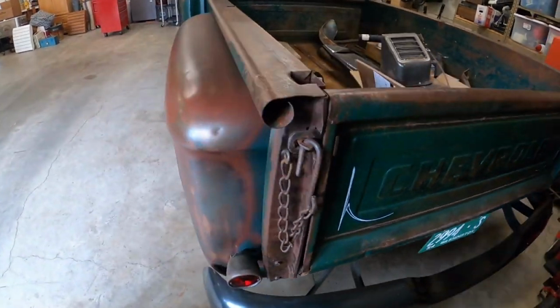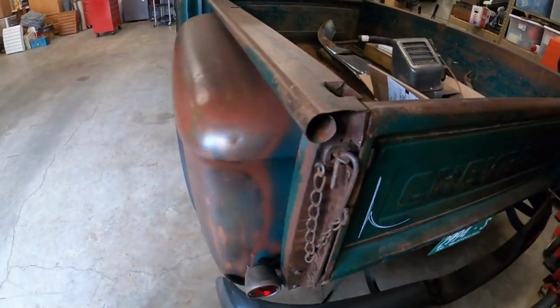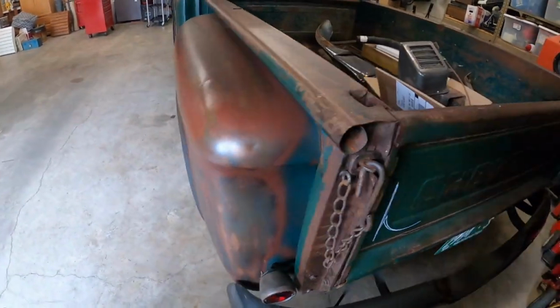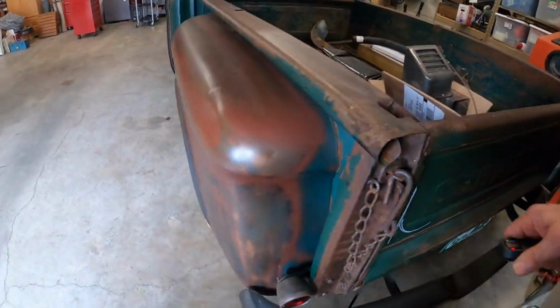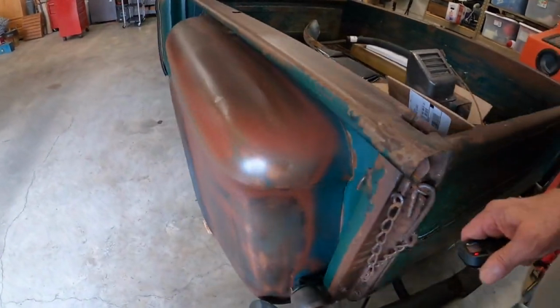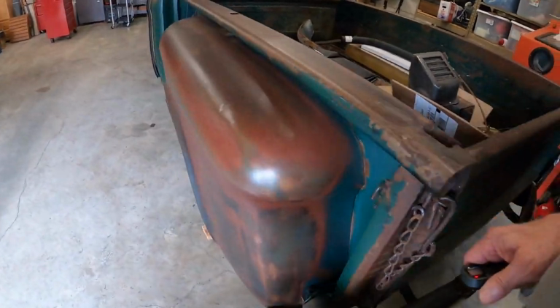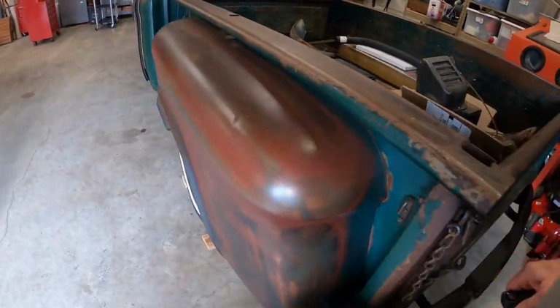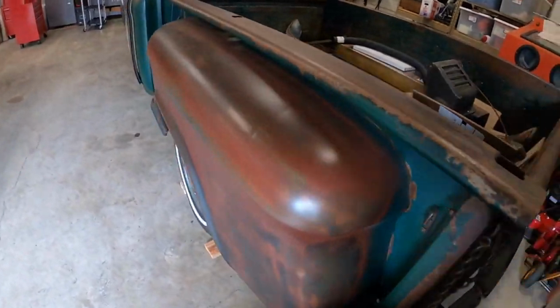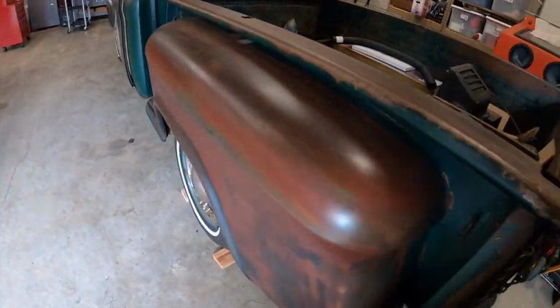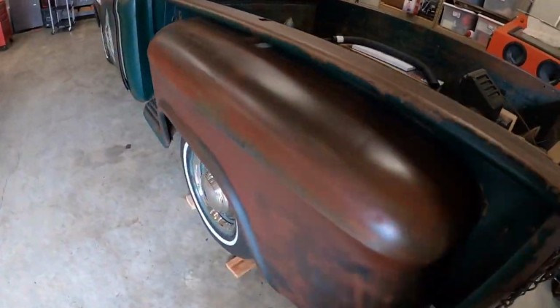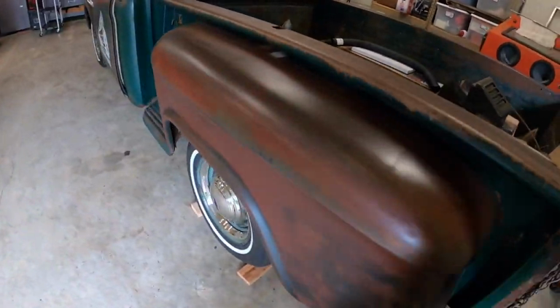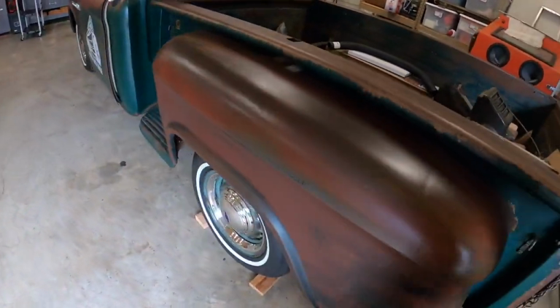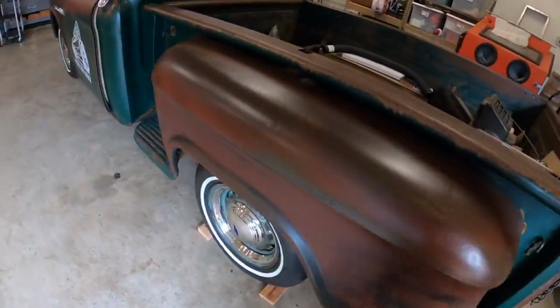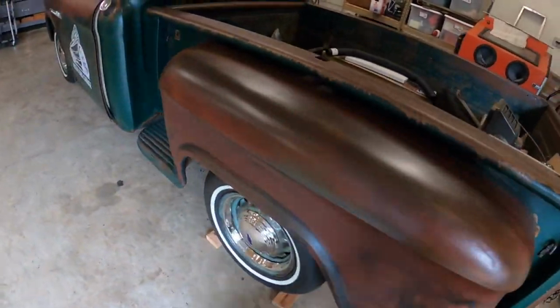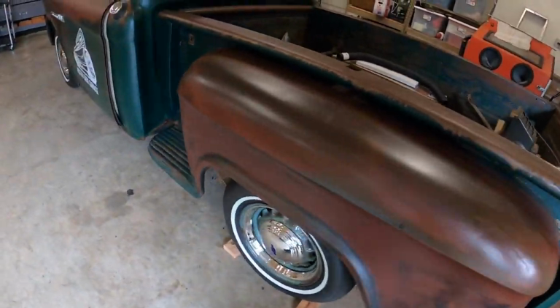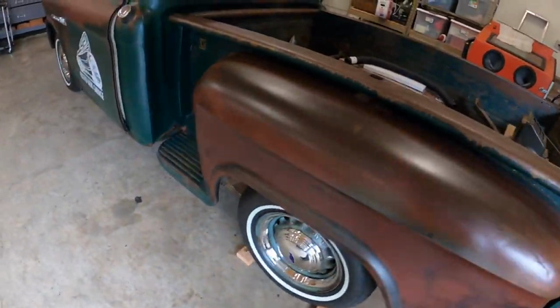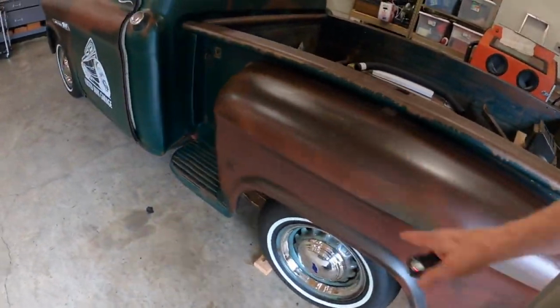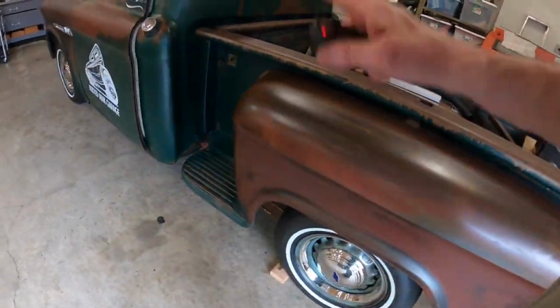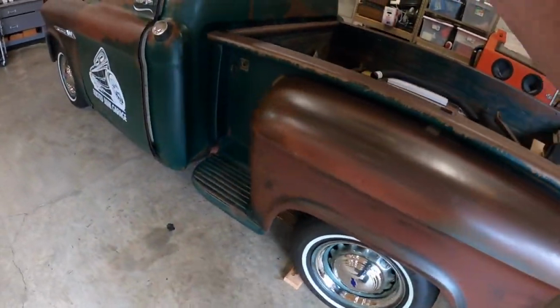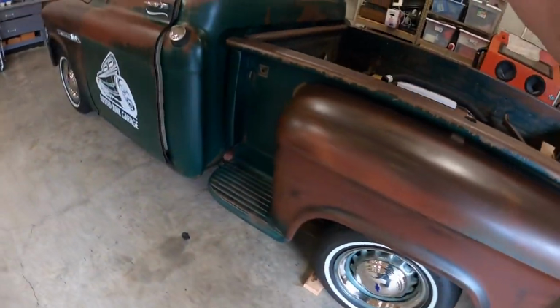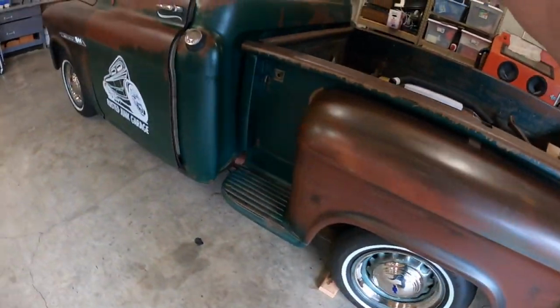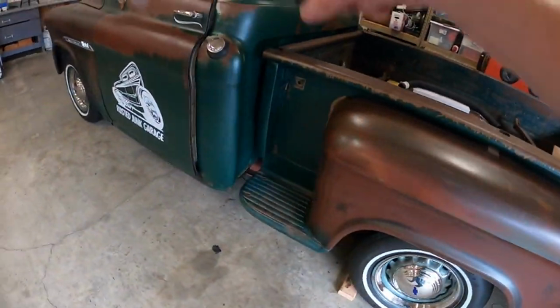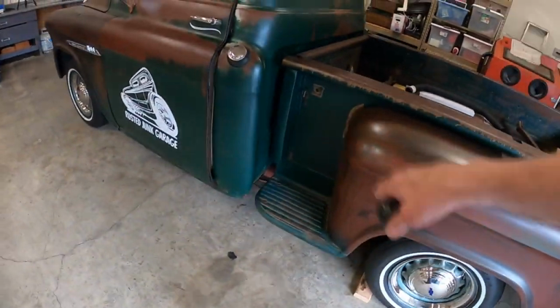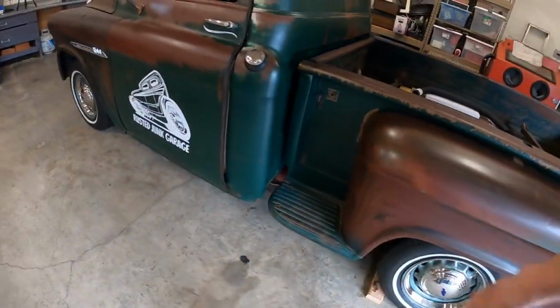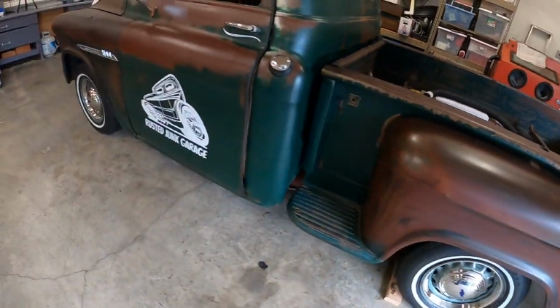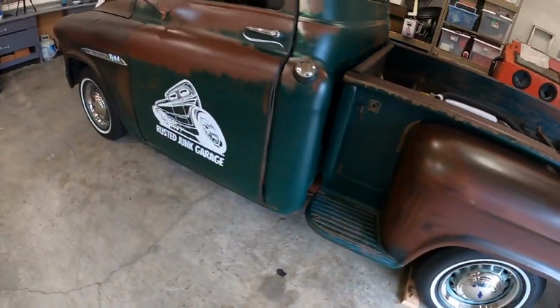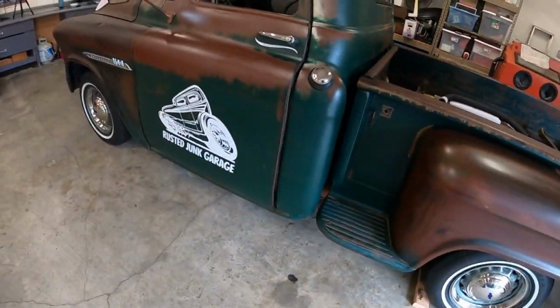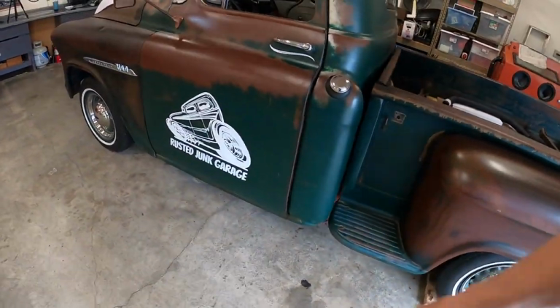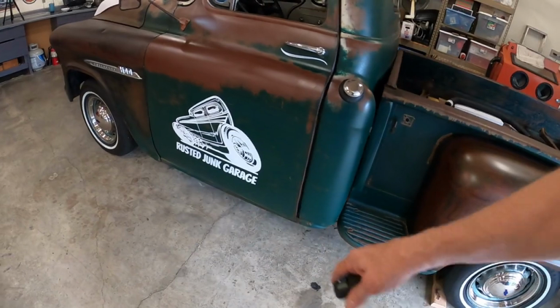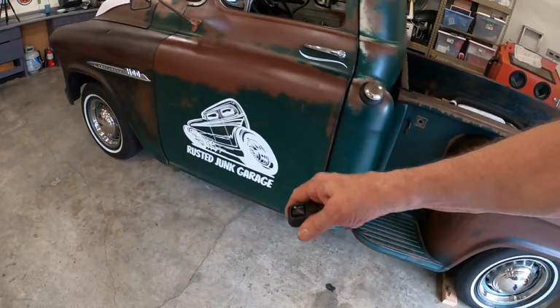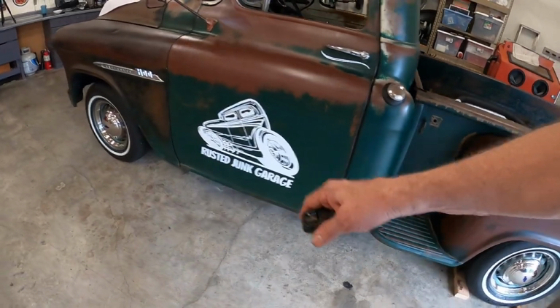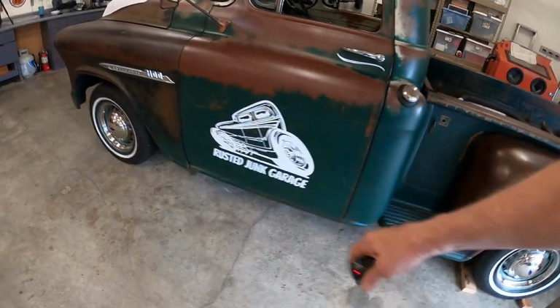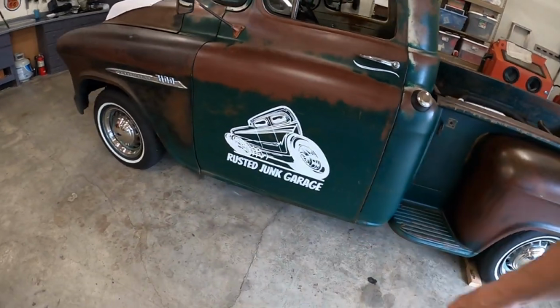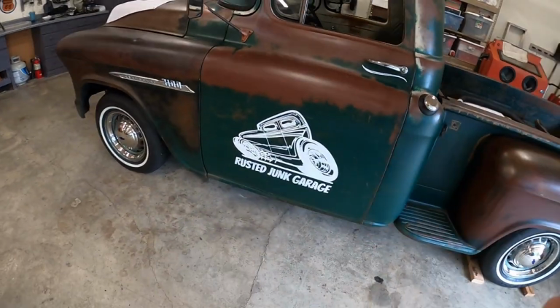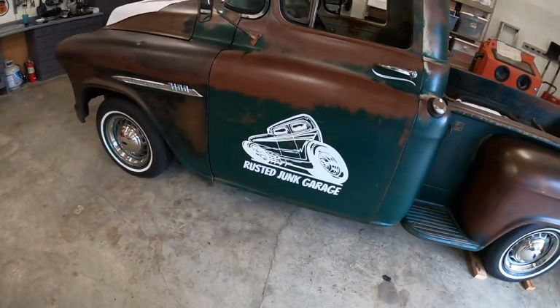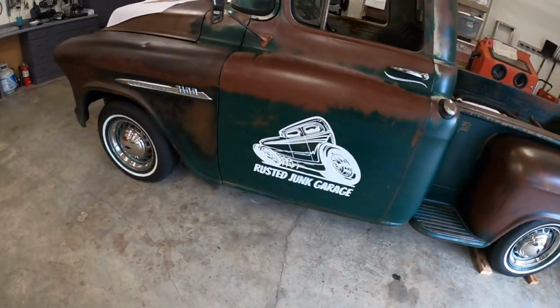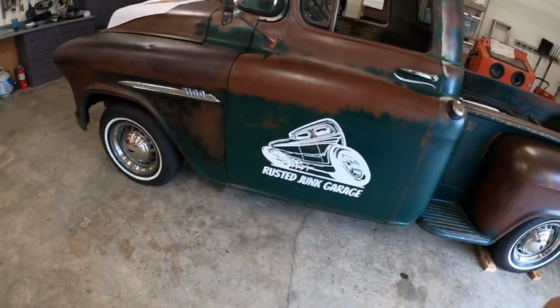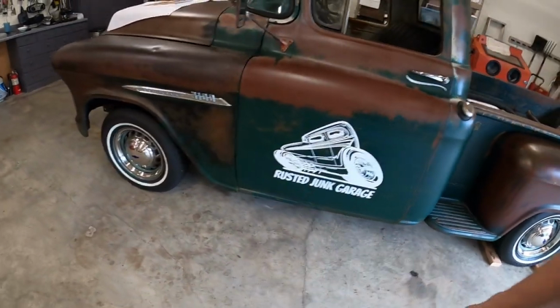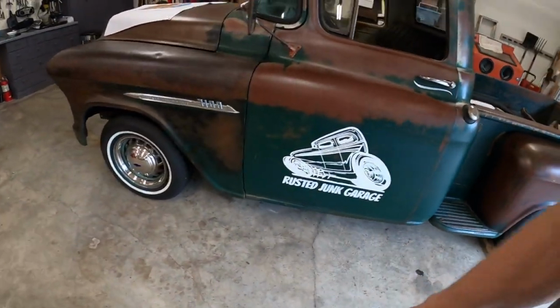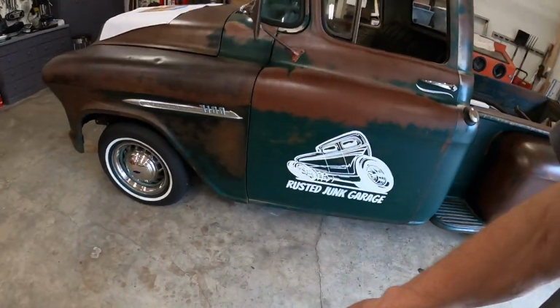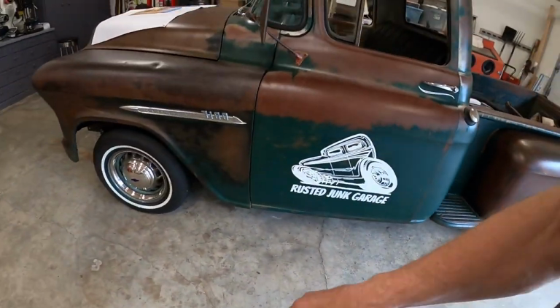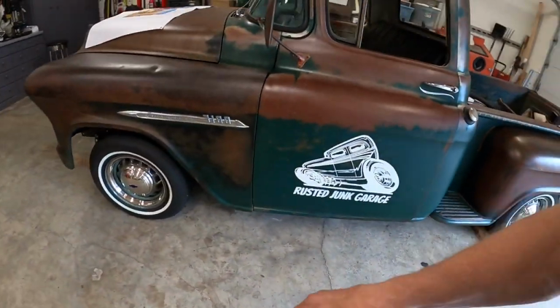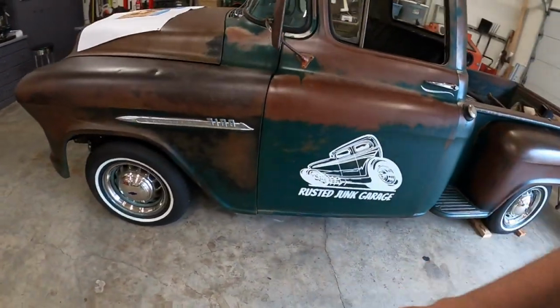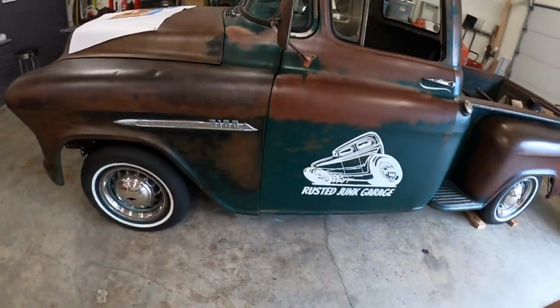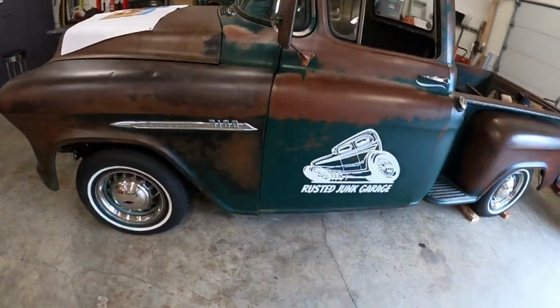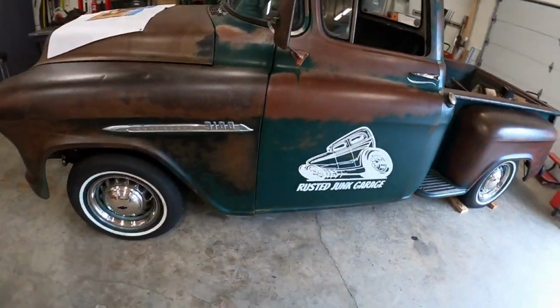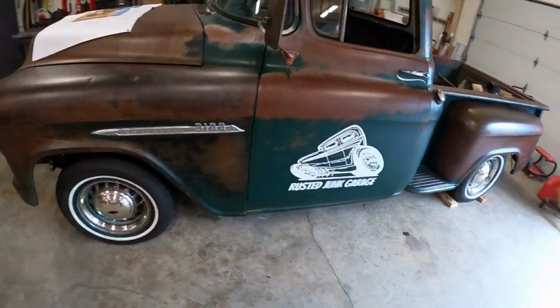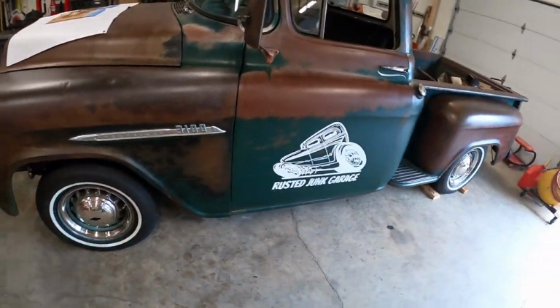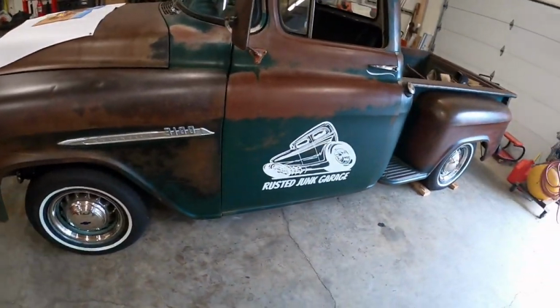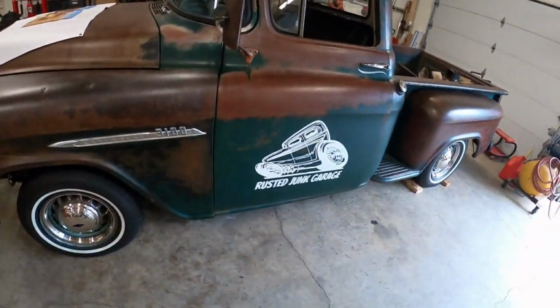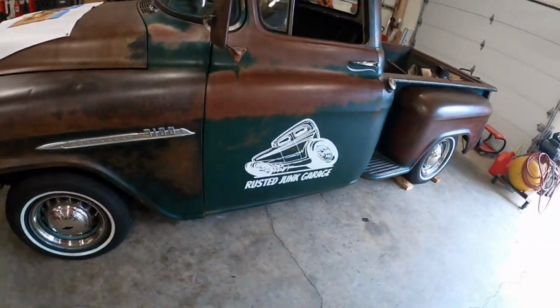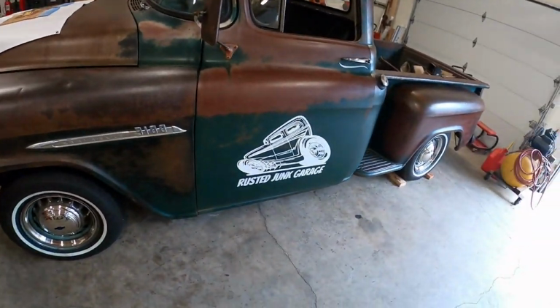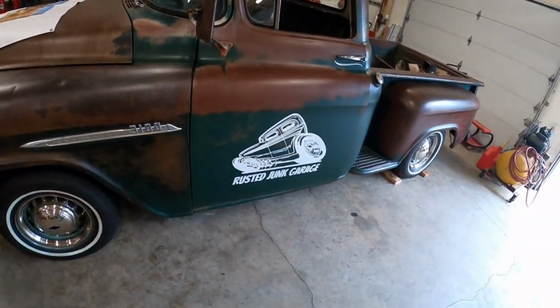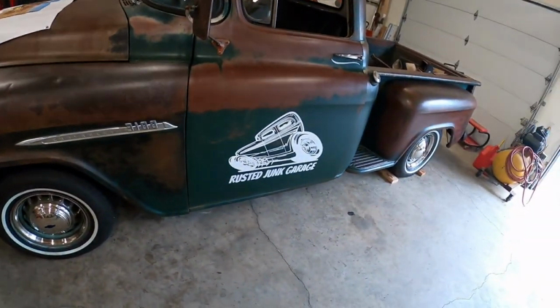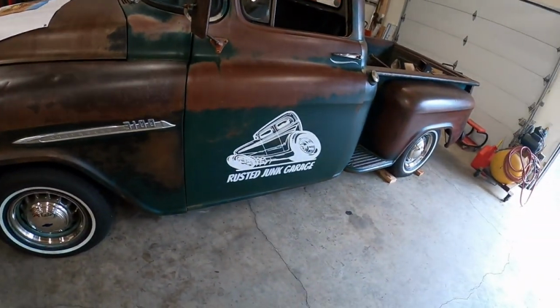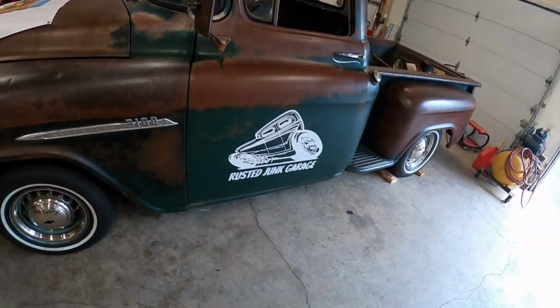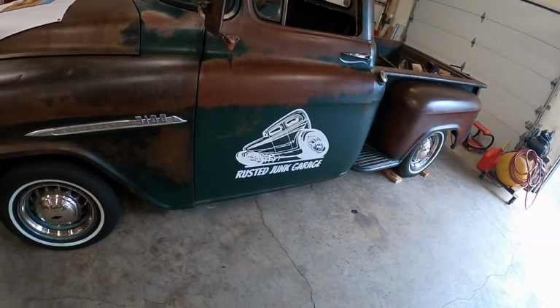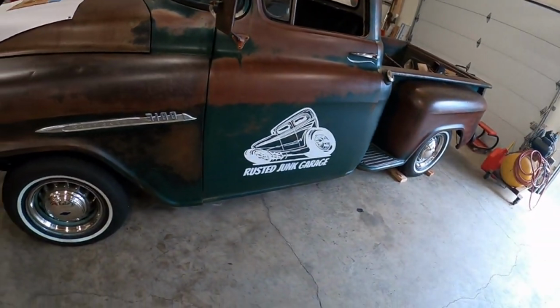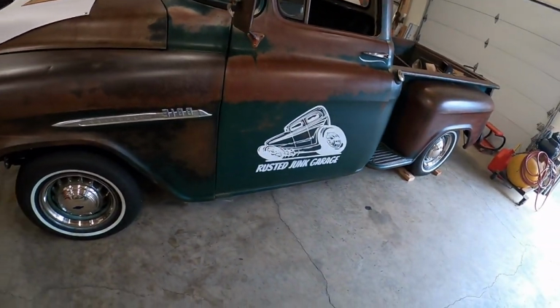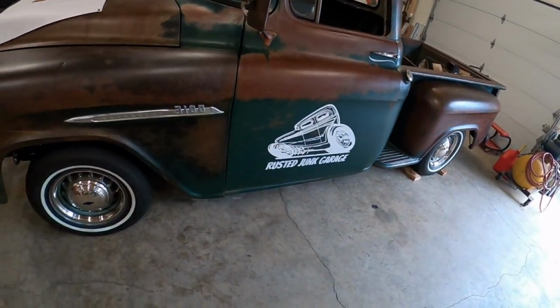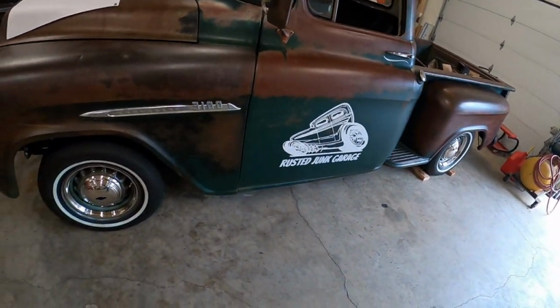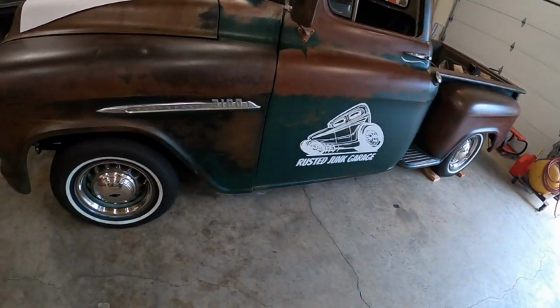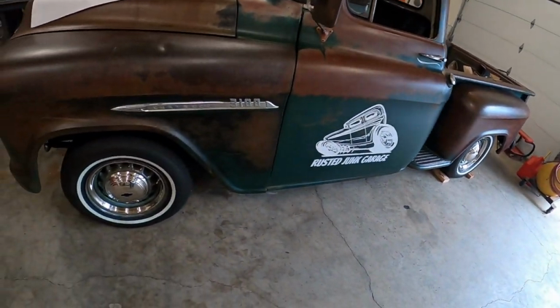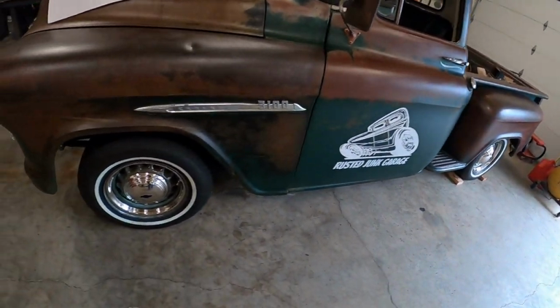Hopefully get a few more parts in, get that interior back together, the clutch in, and we'd be ready to take this for a drive.